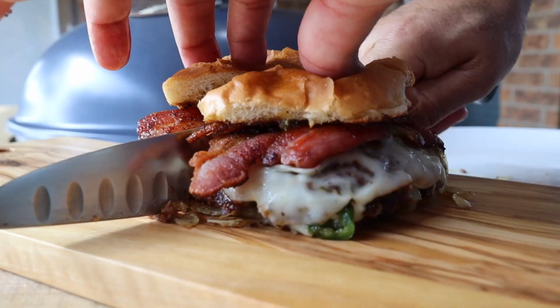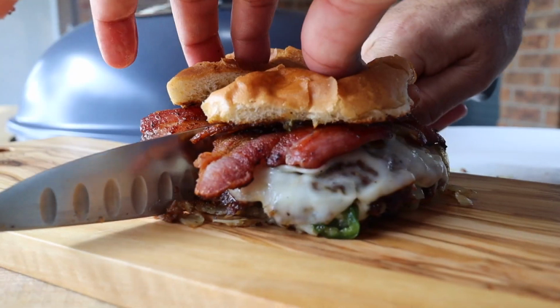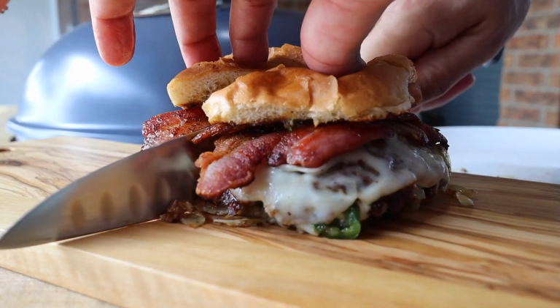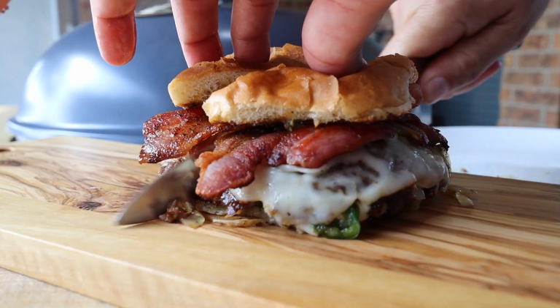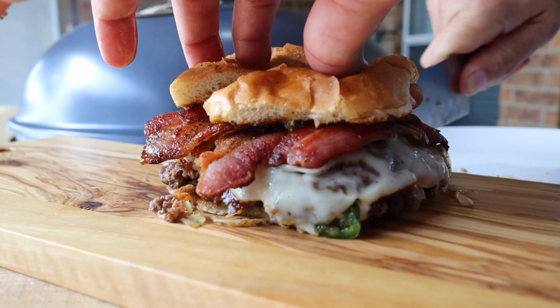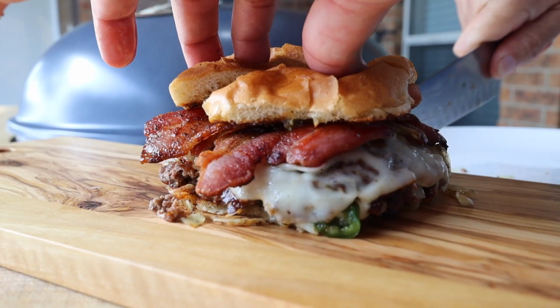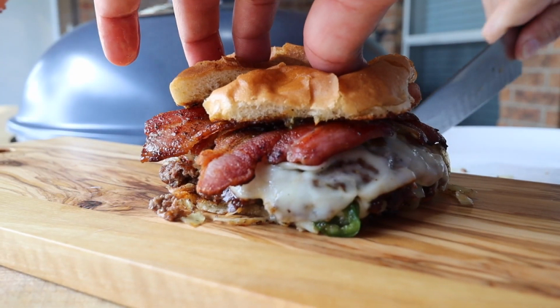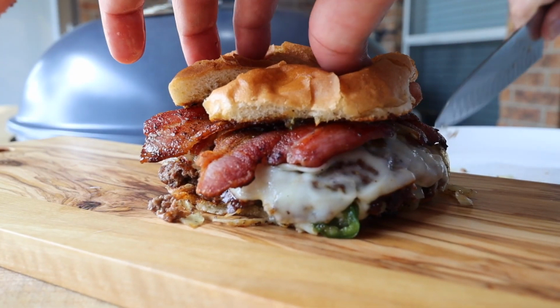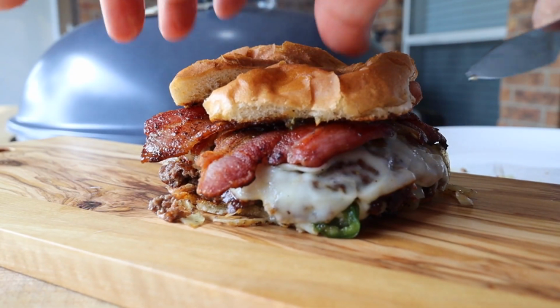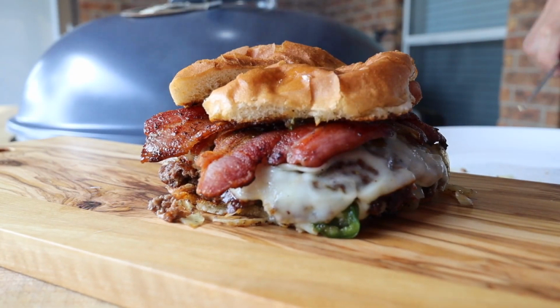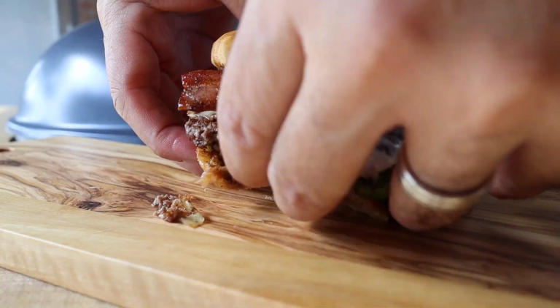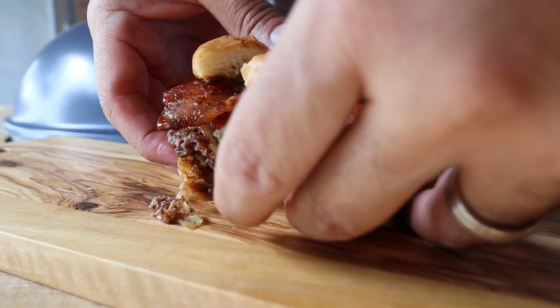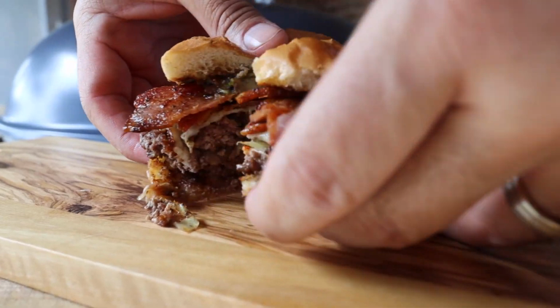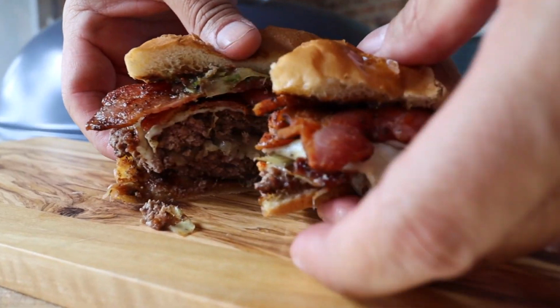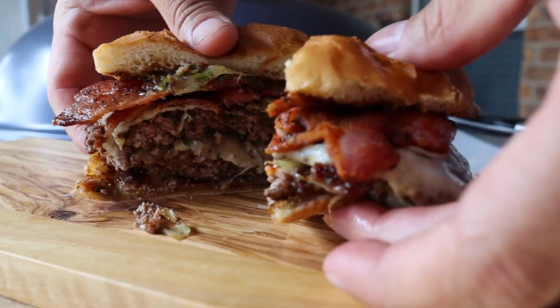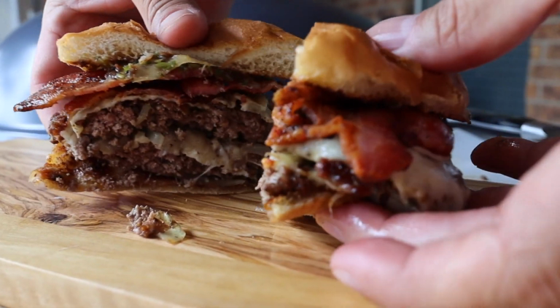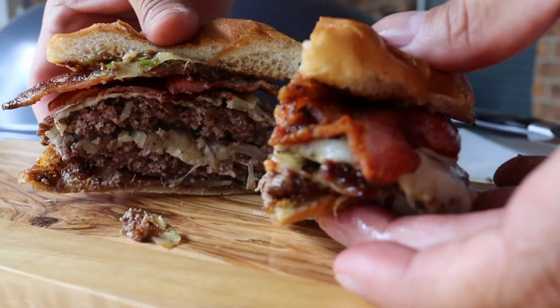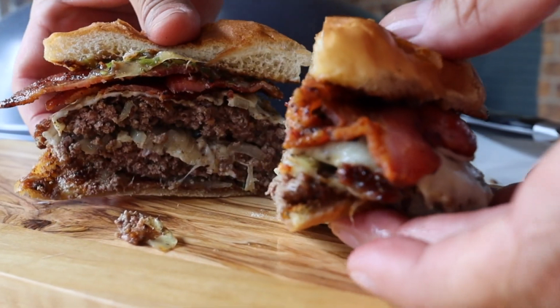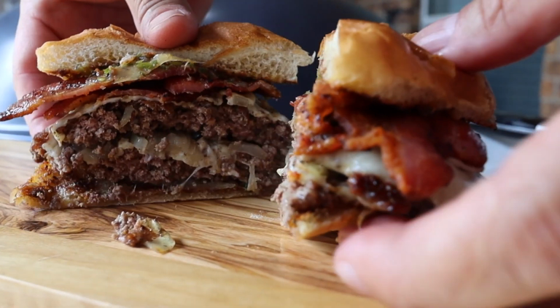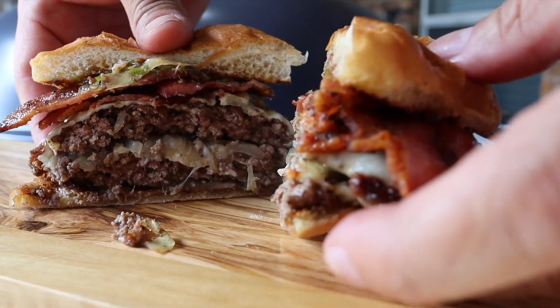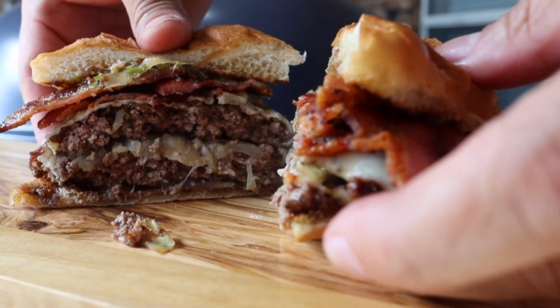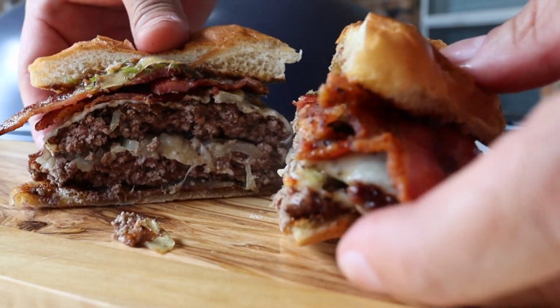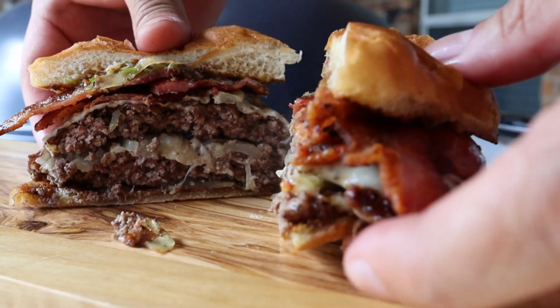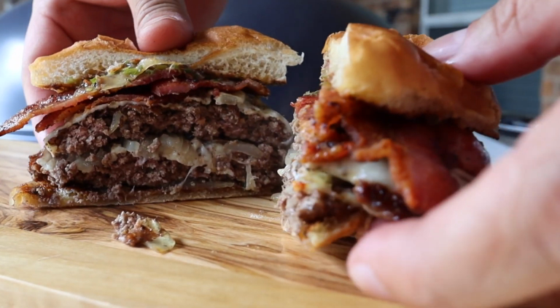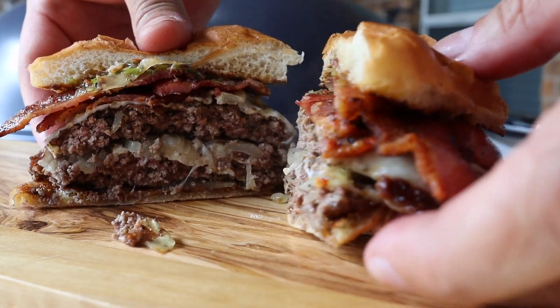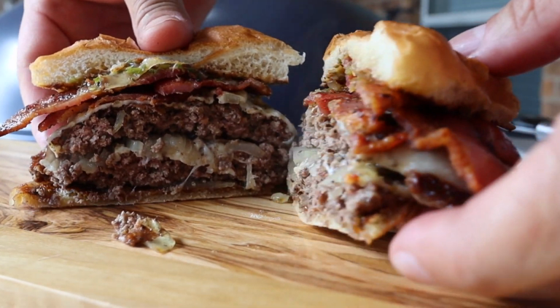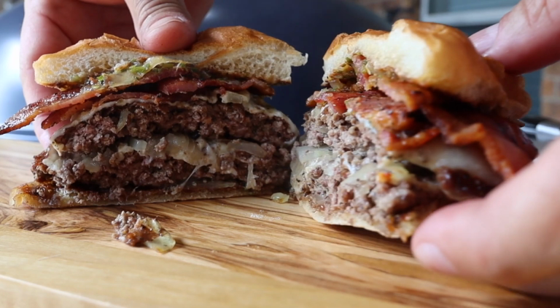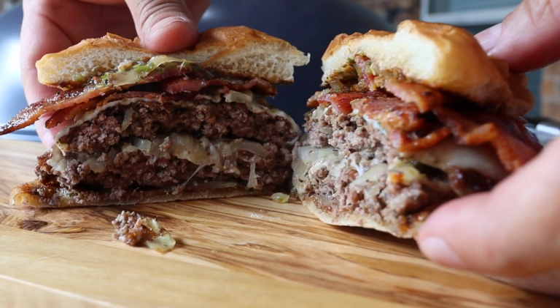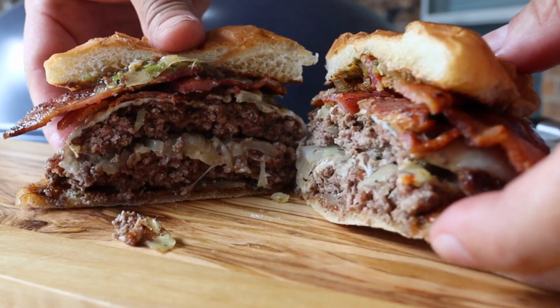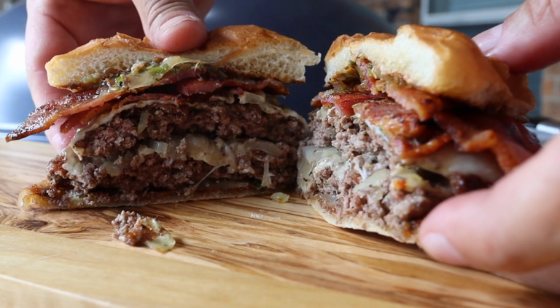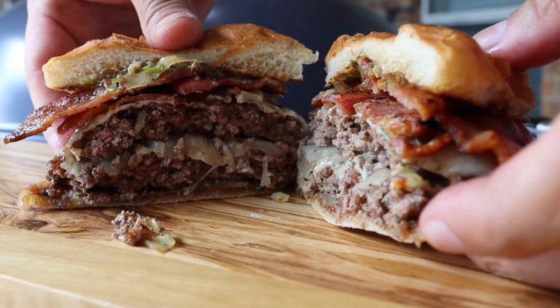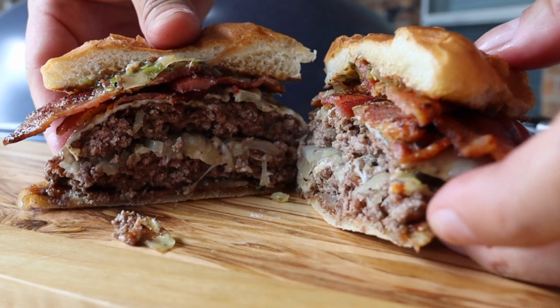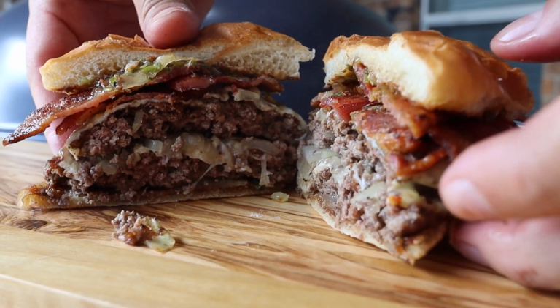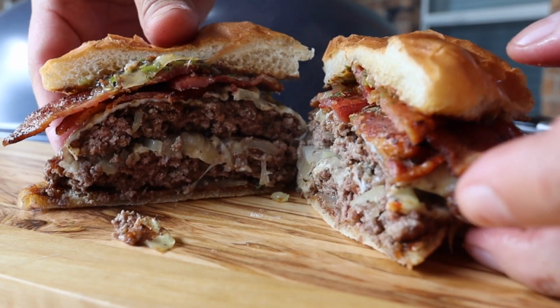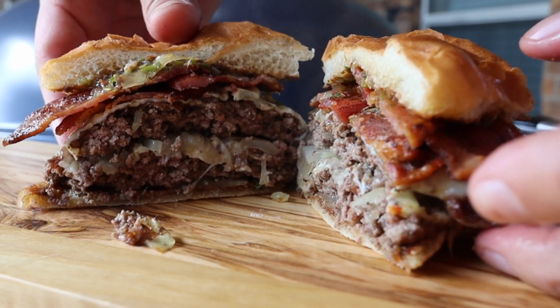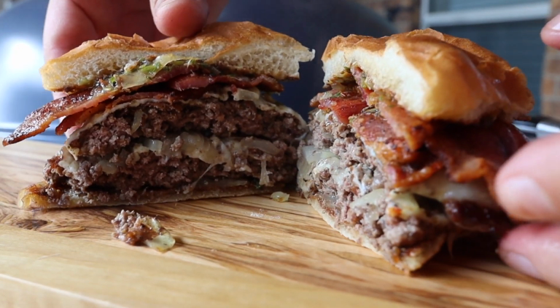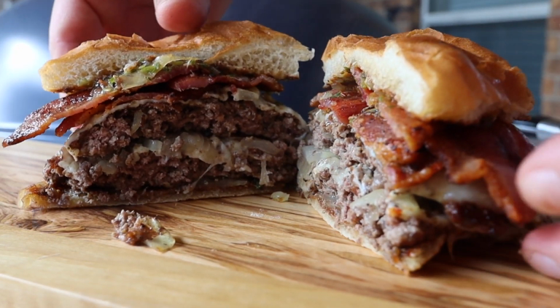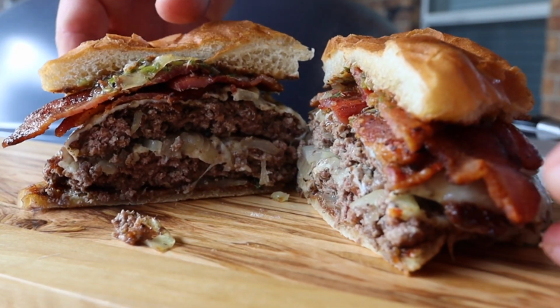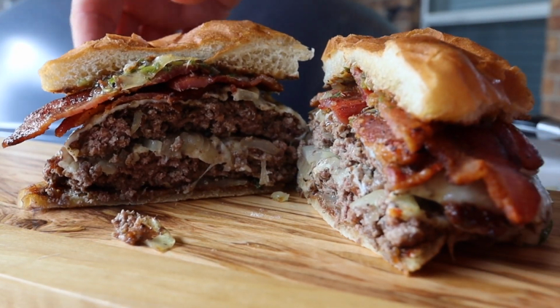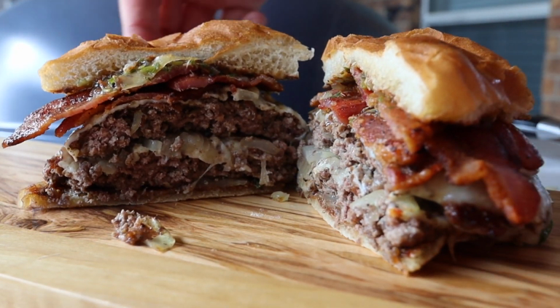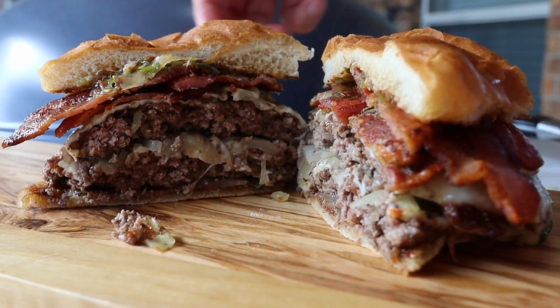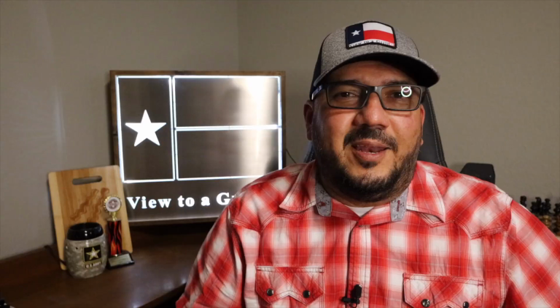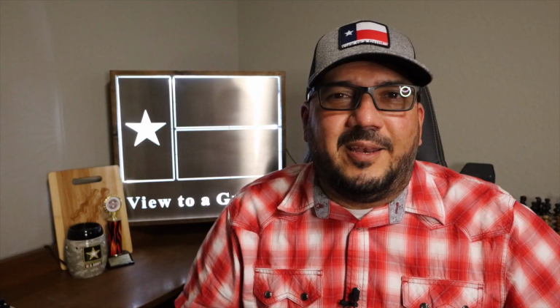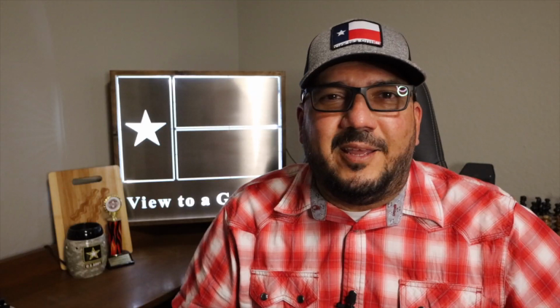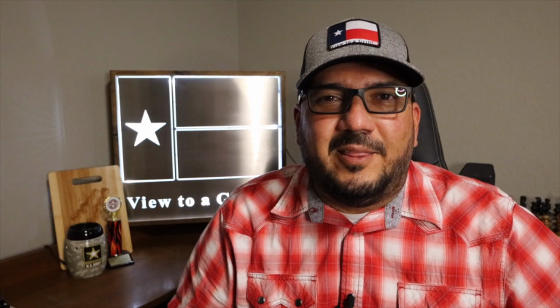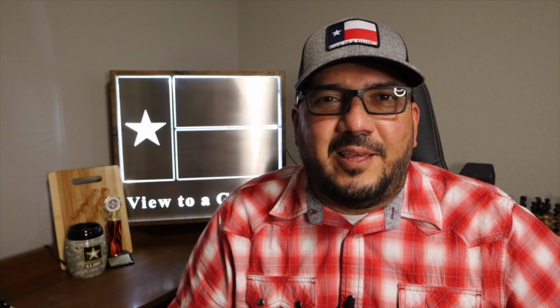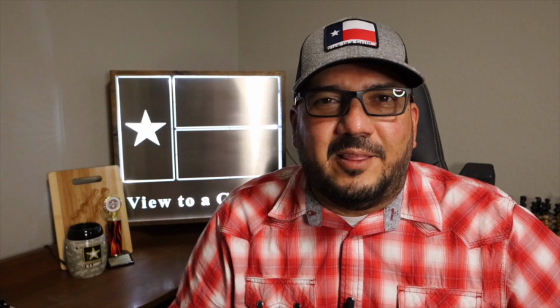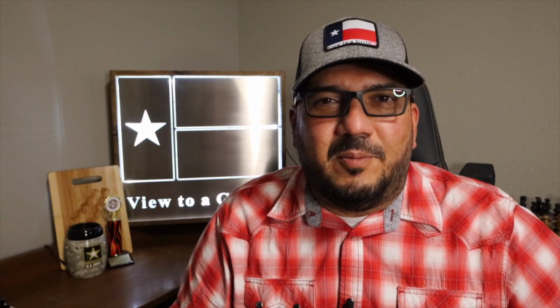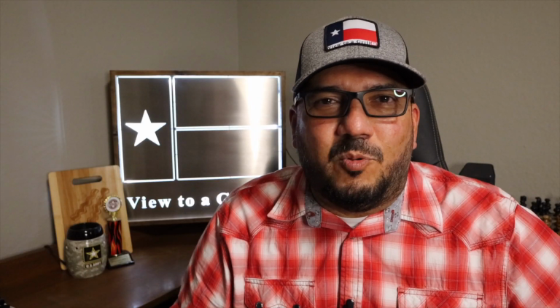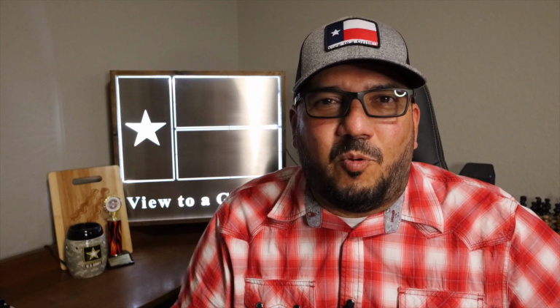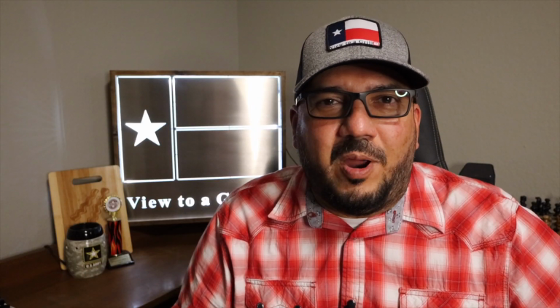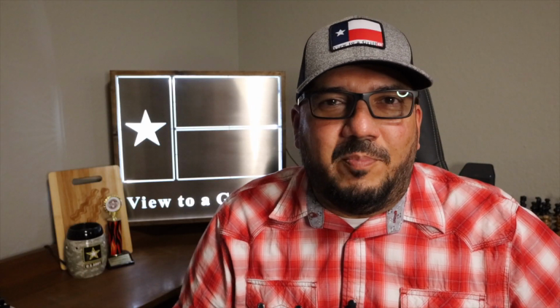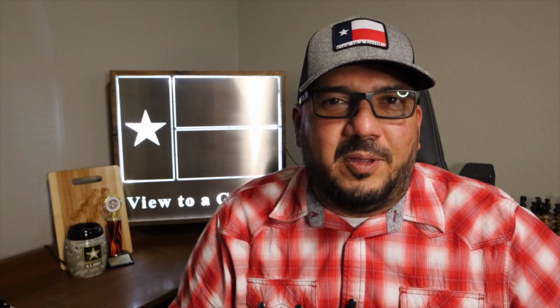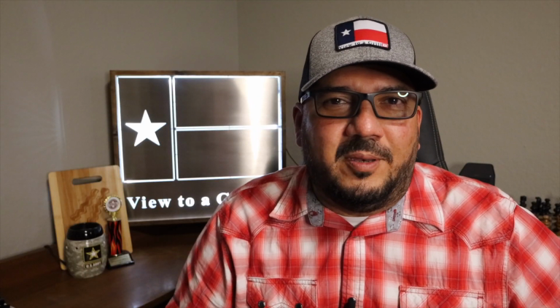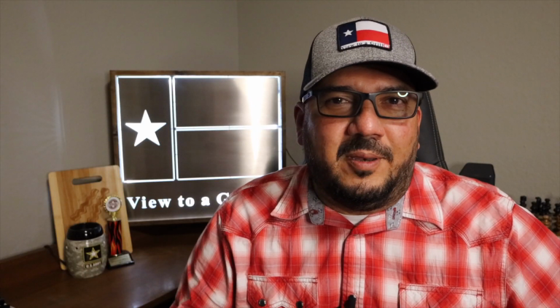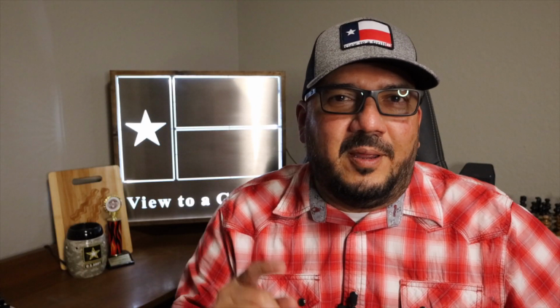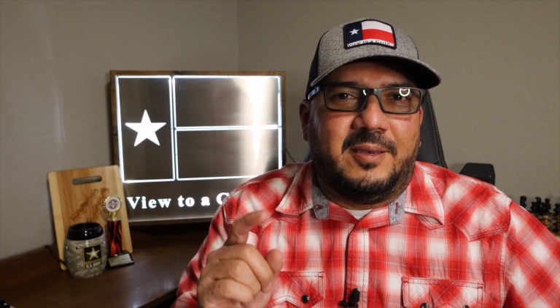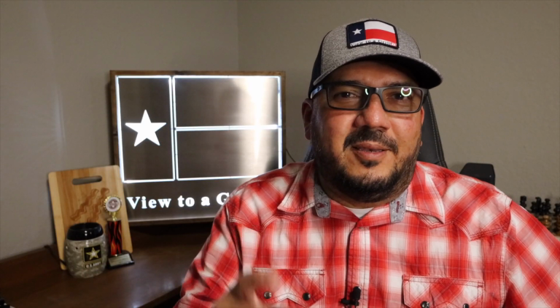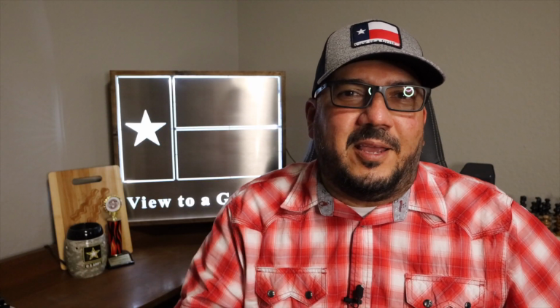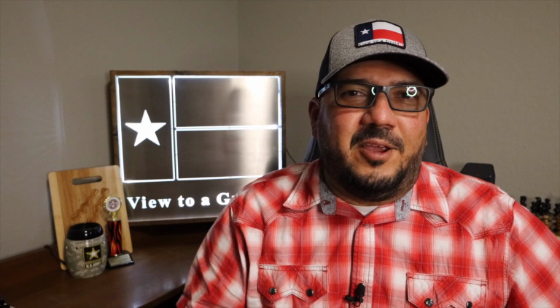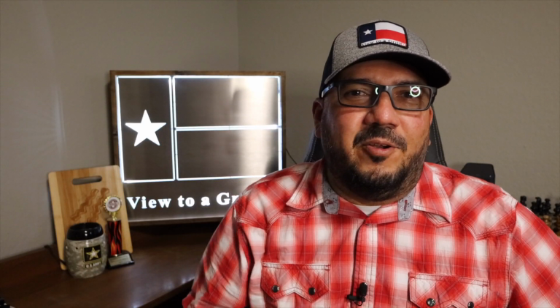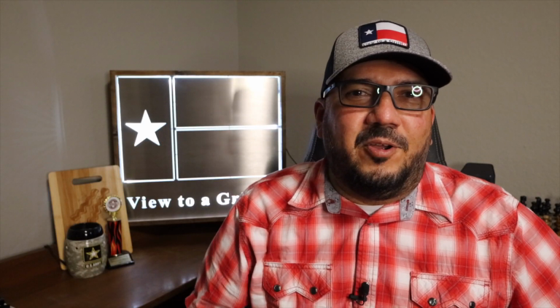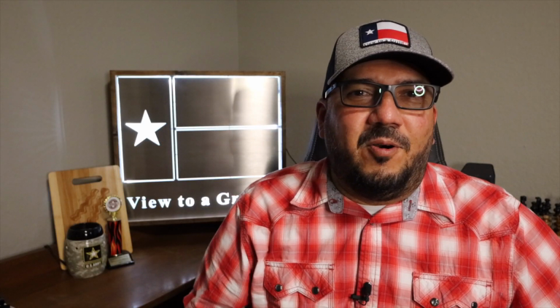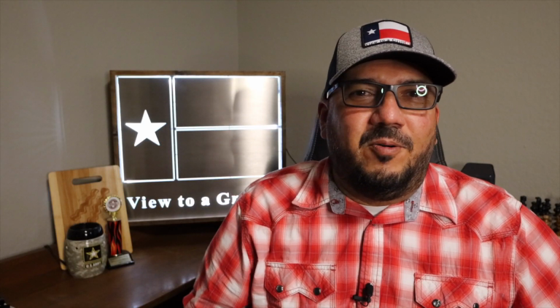Thank you for watching A View to a Grill. If you haven't already, go ahead and hit that subscribe button. Take care, y'all.